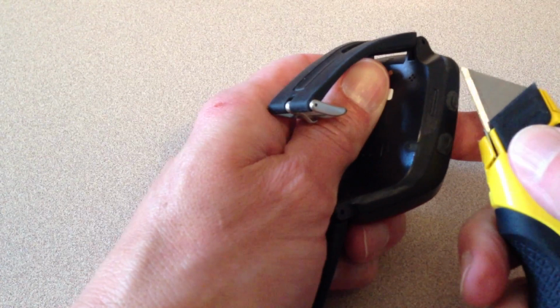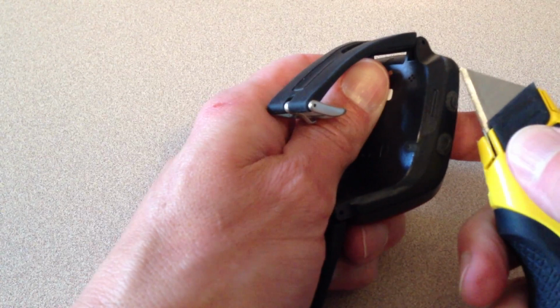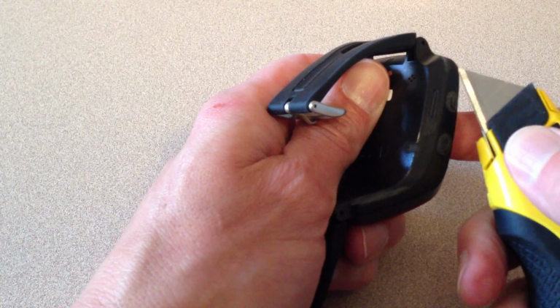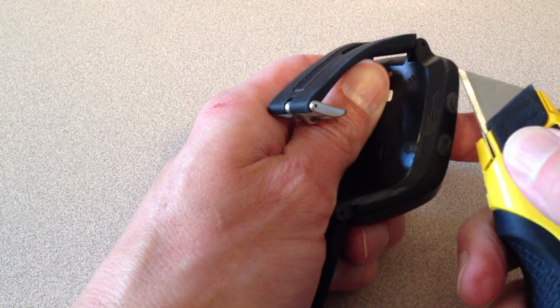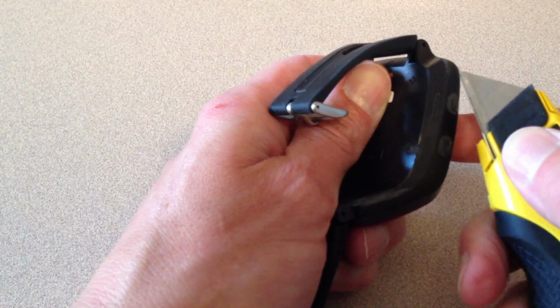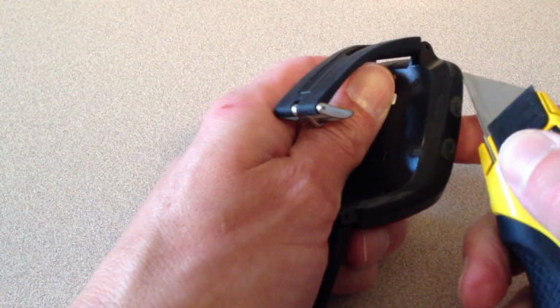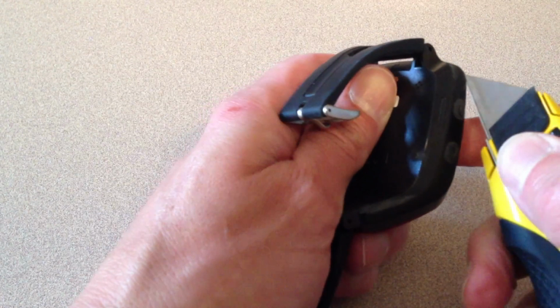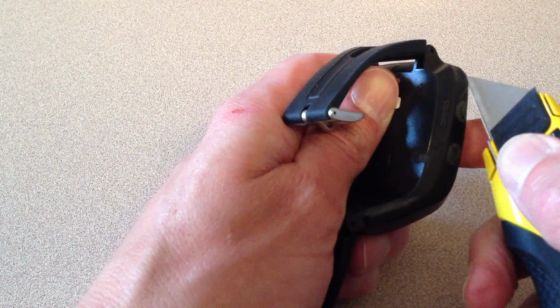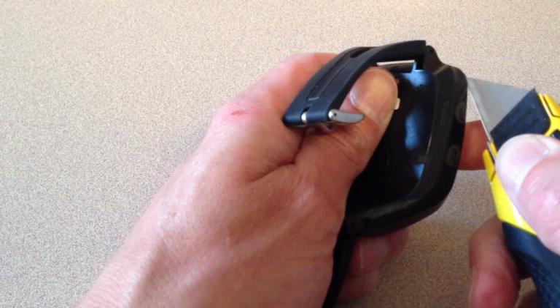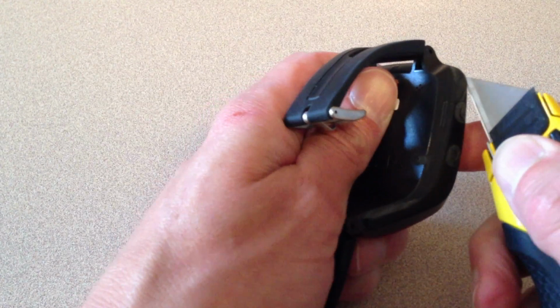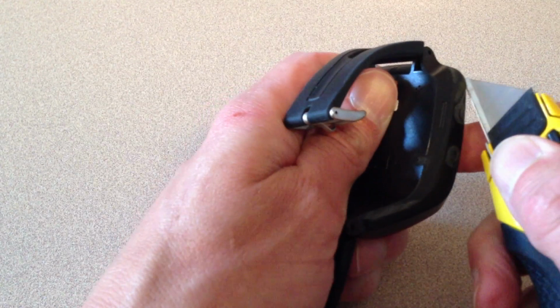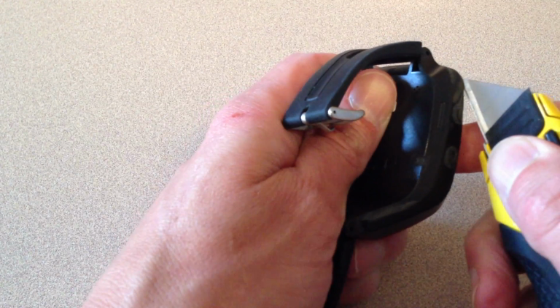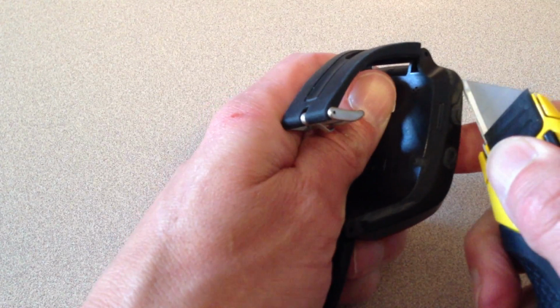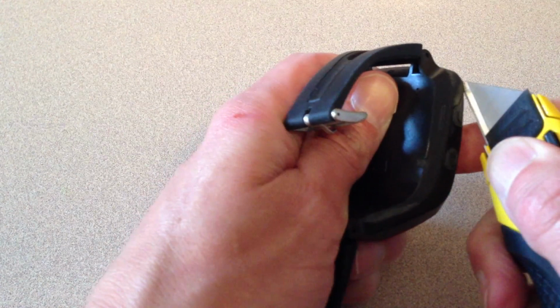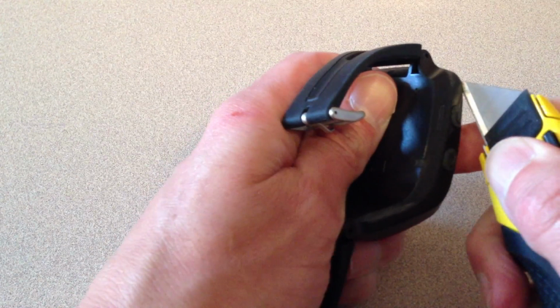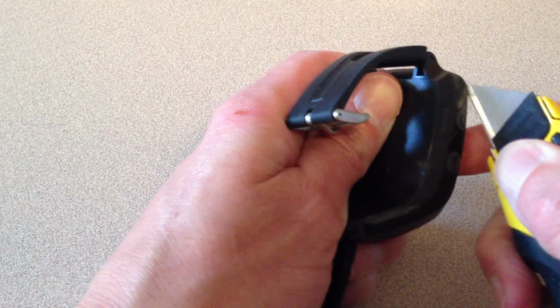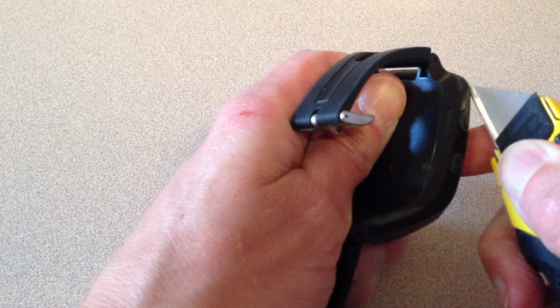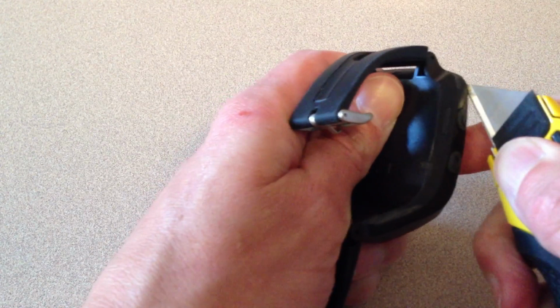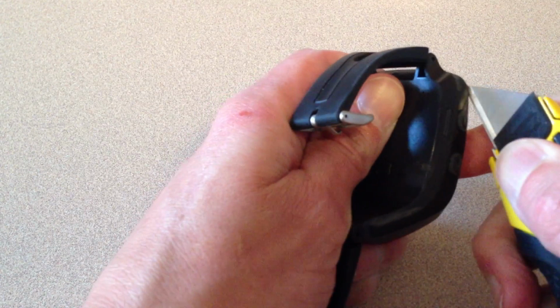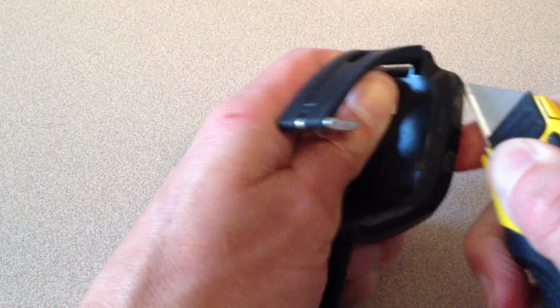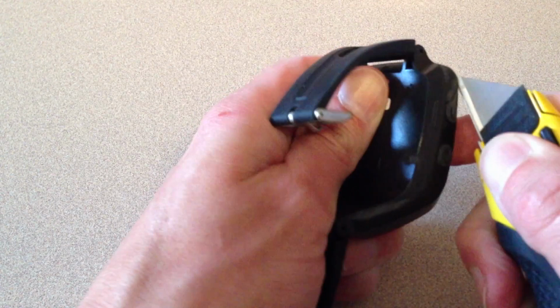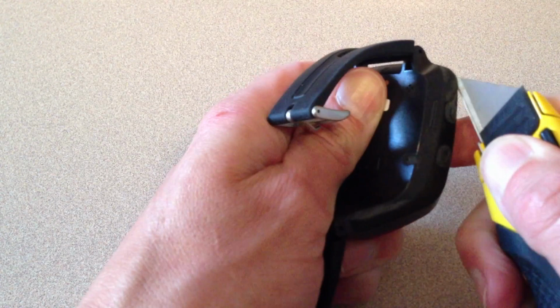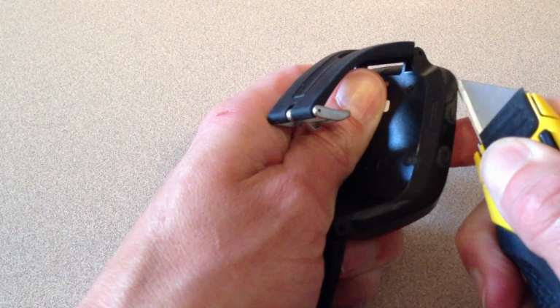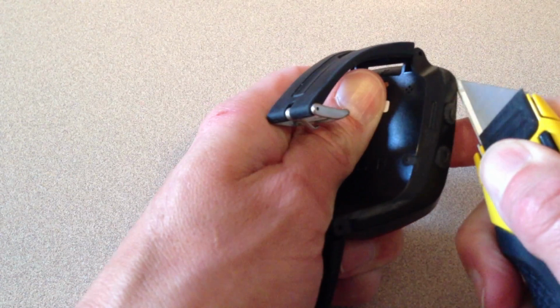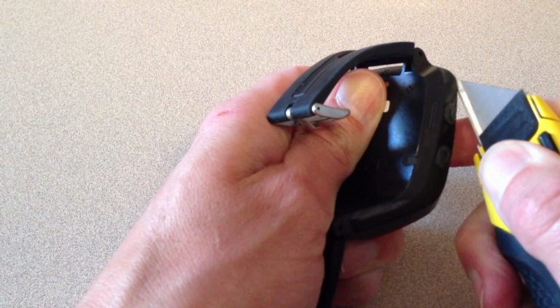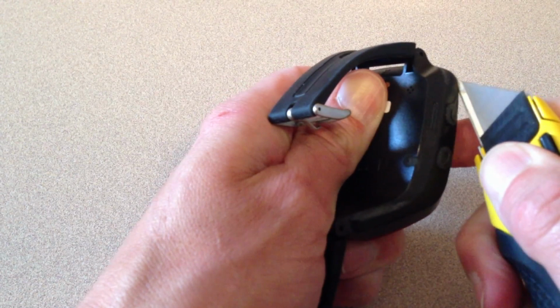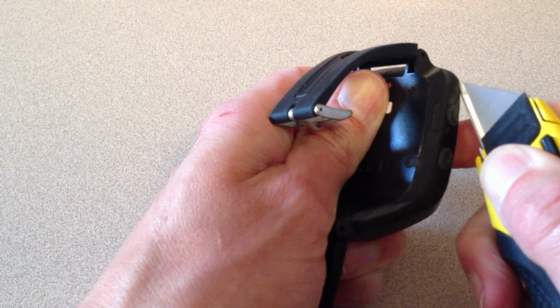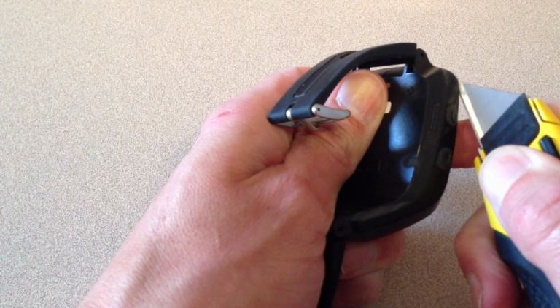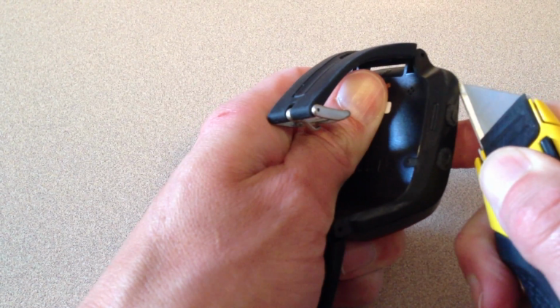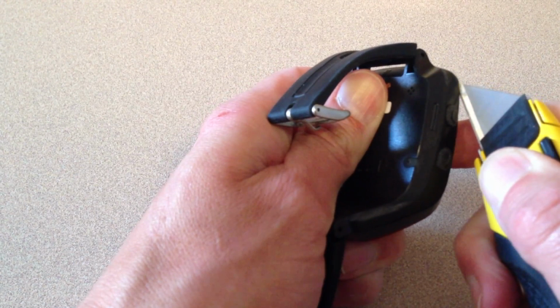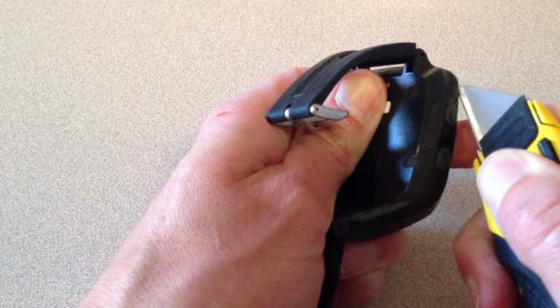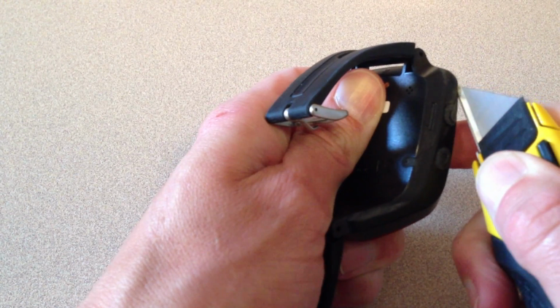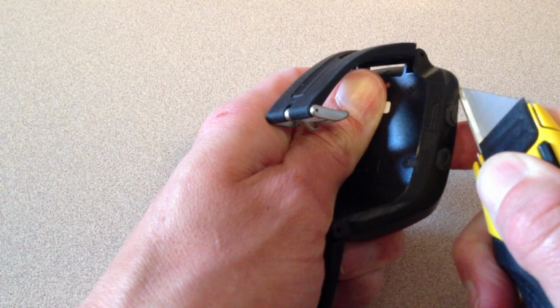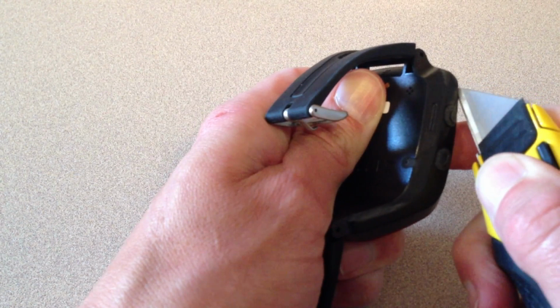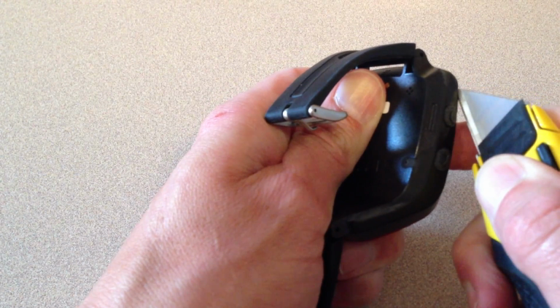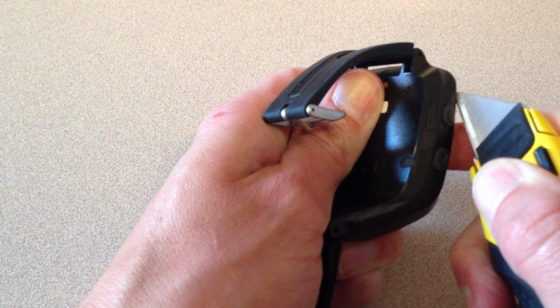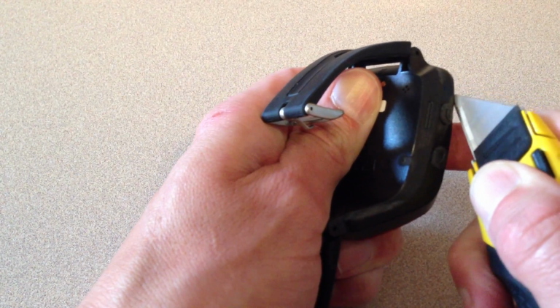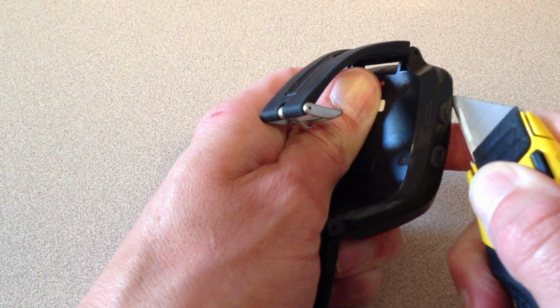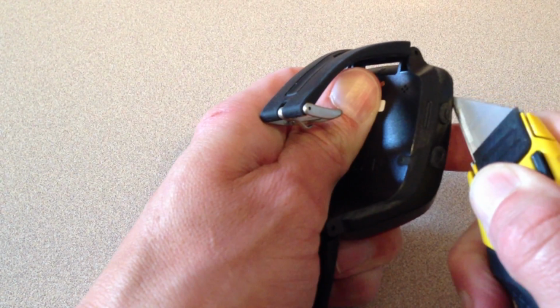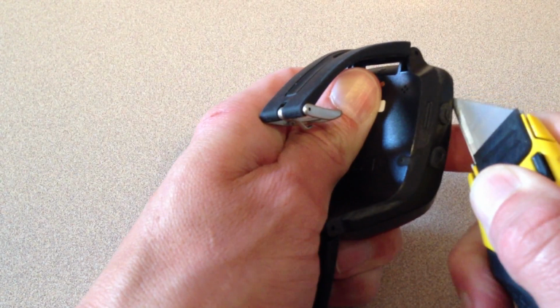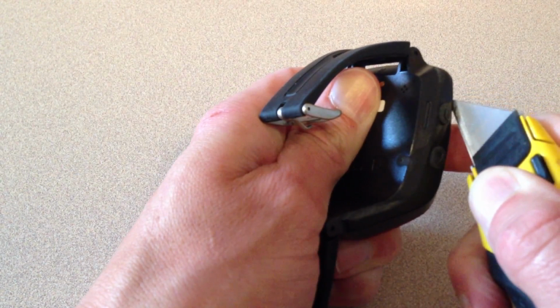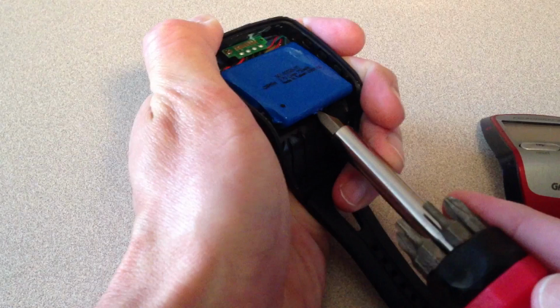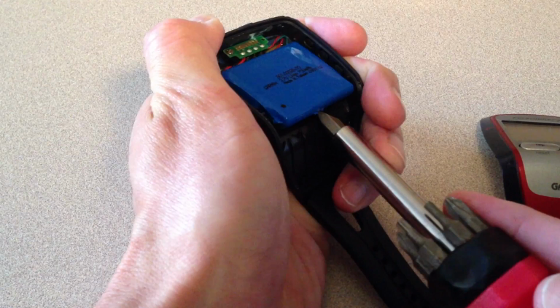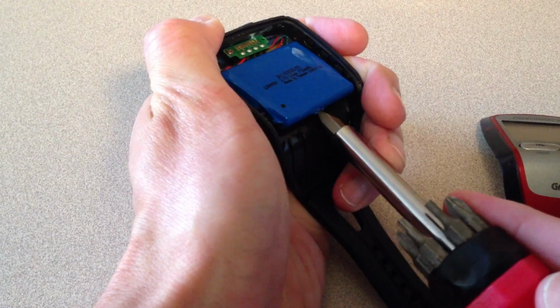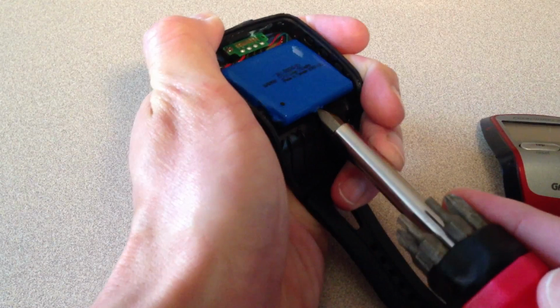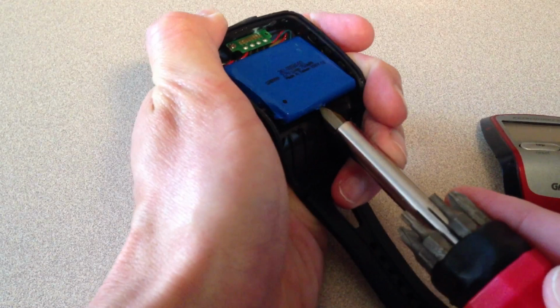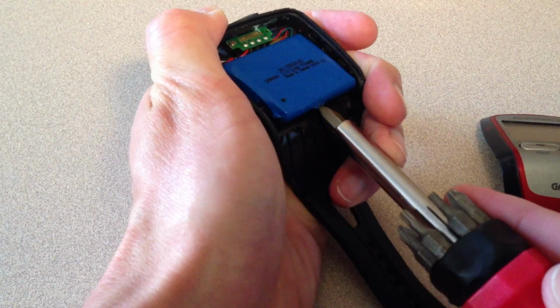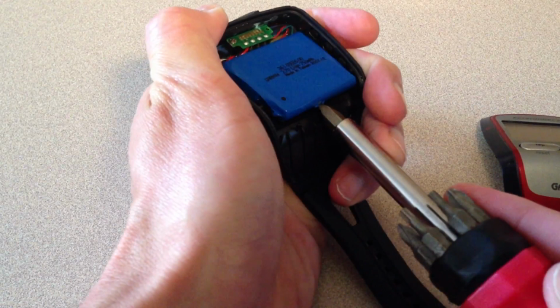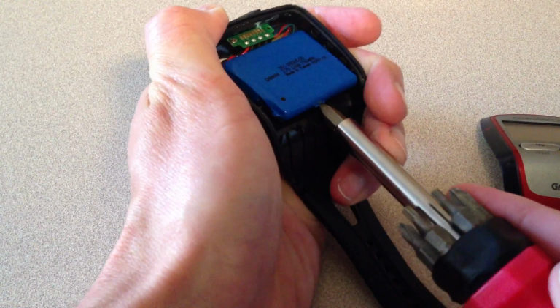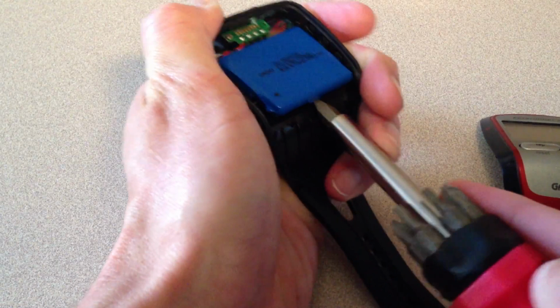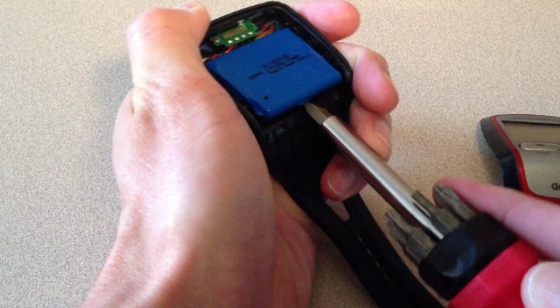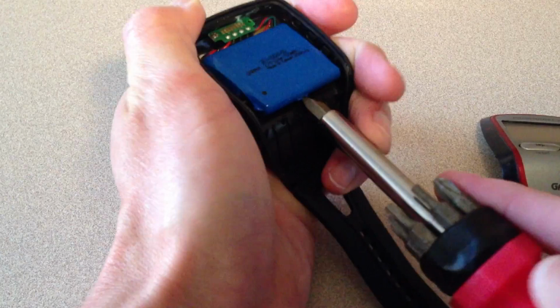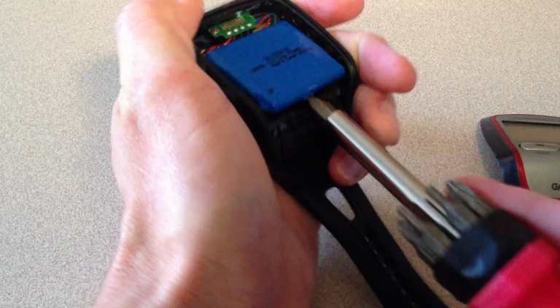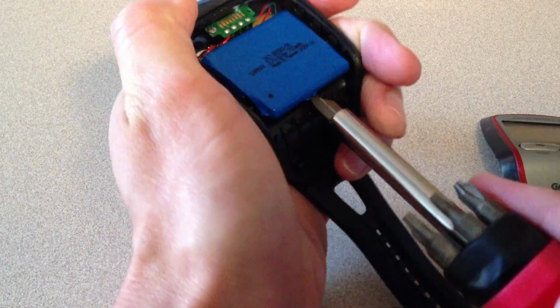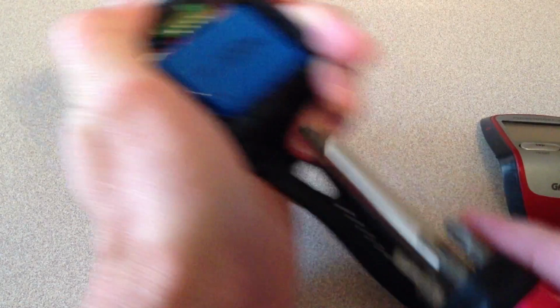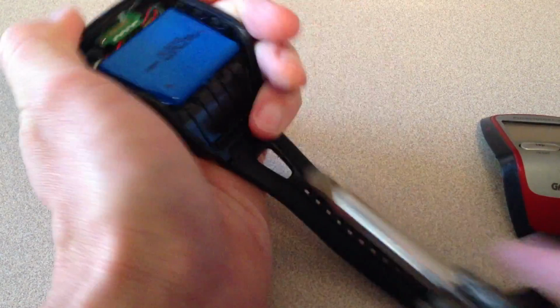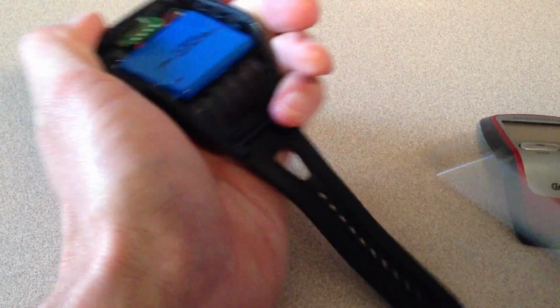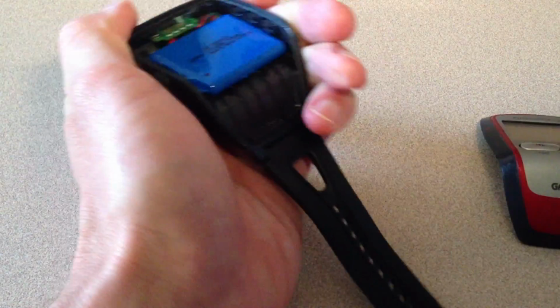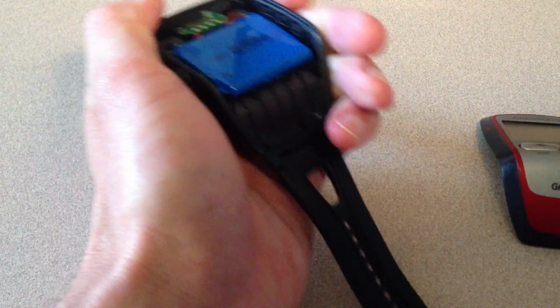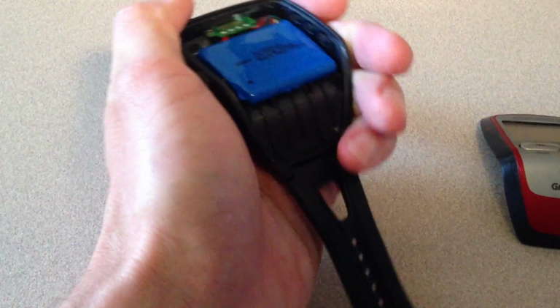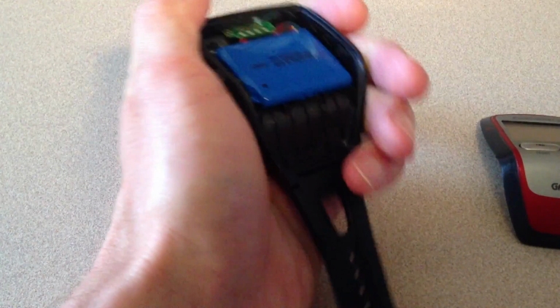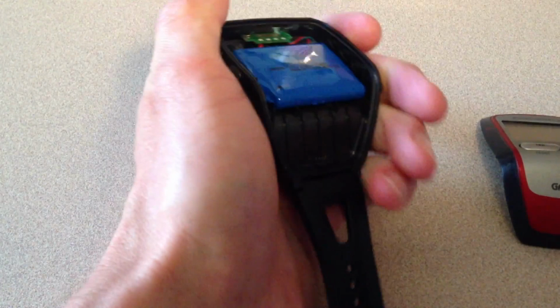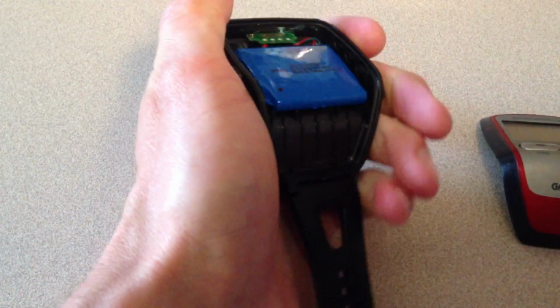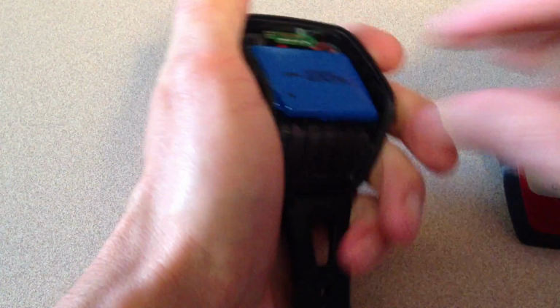There are no screws which hold this together. You'll need to remove the seal on the upper part of the unit along the seam.